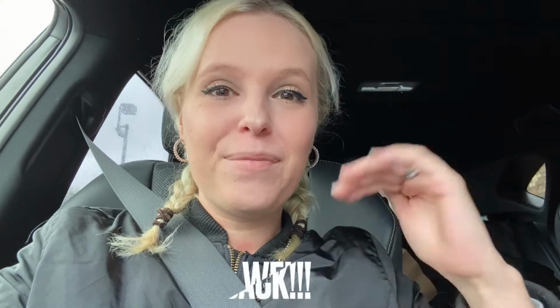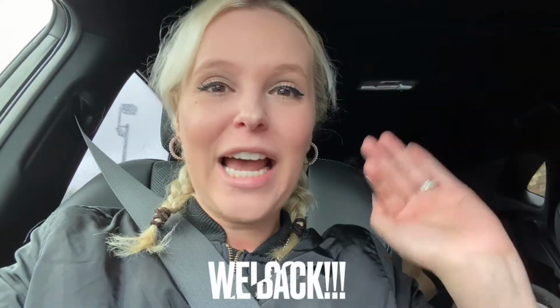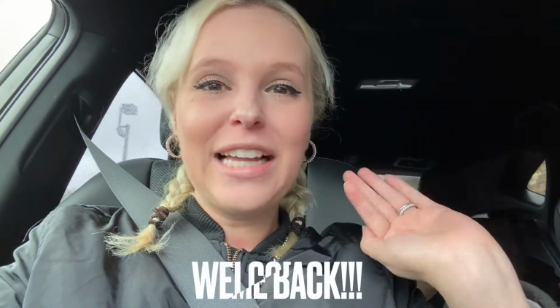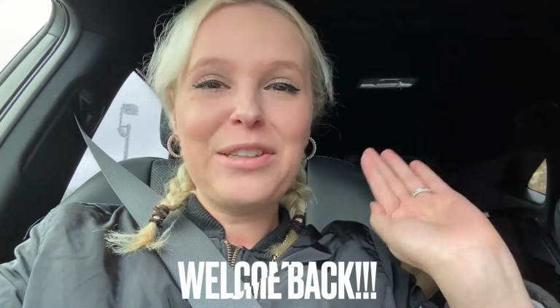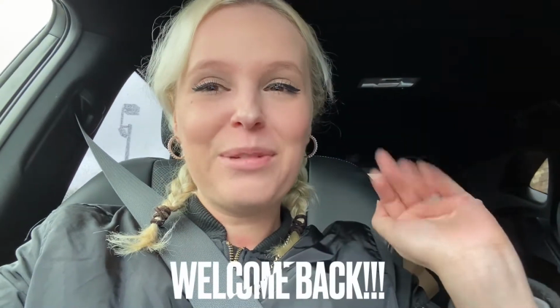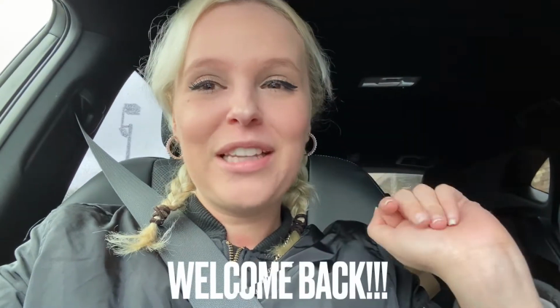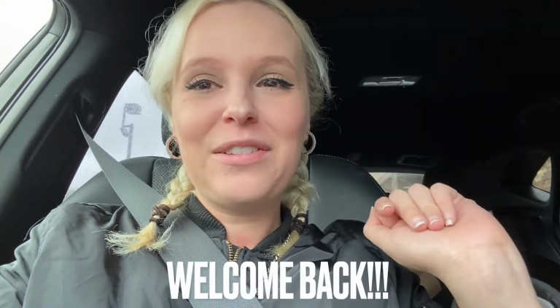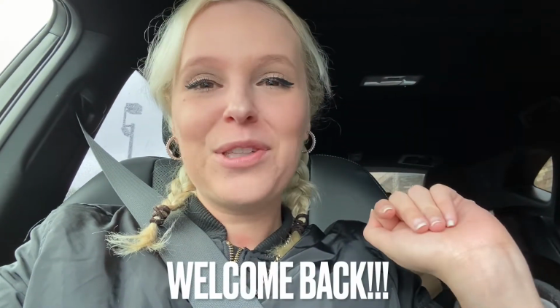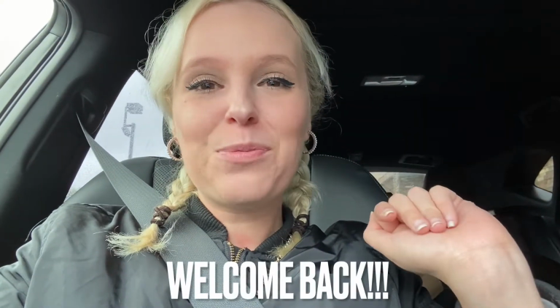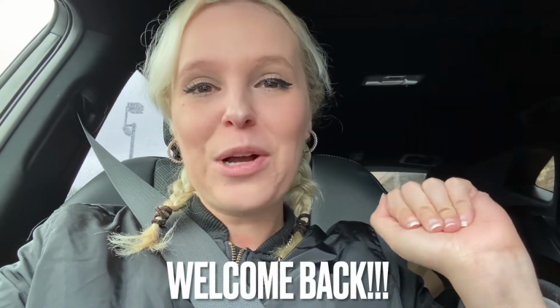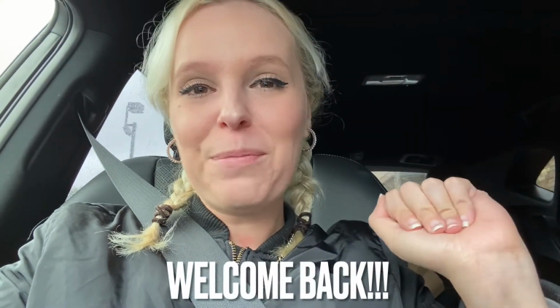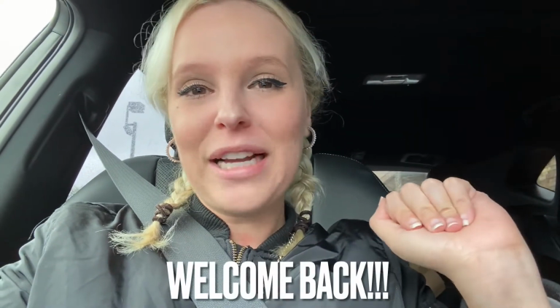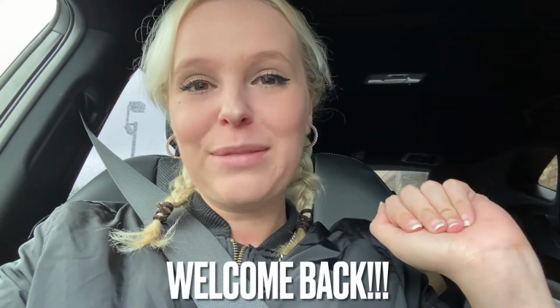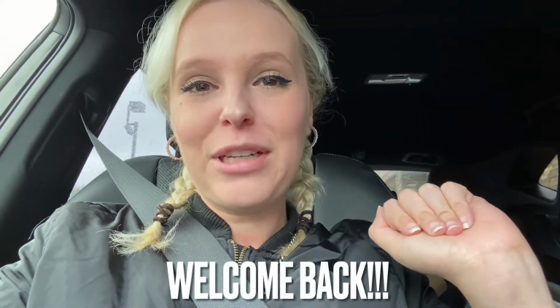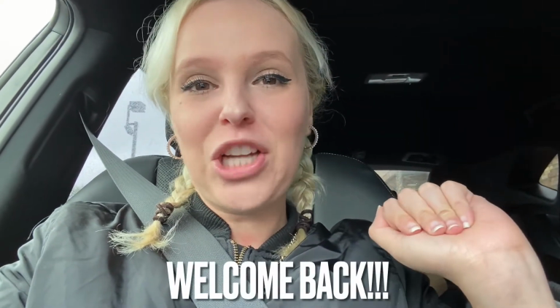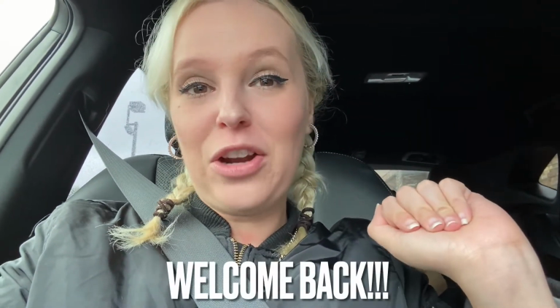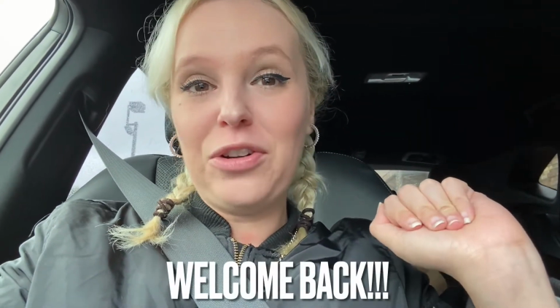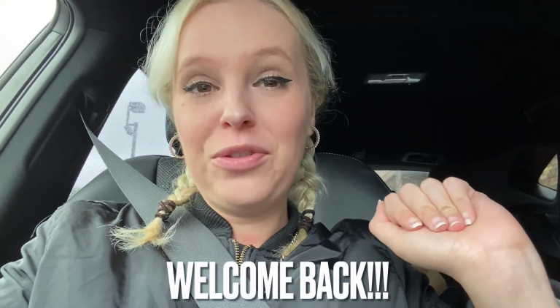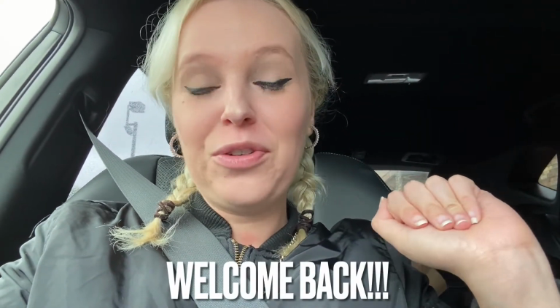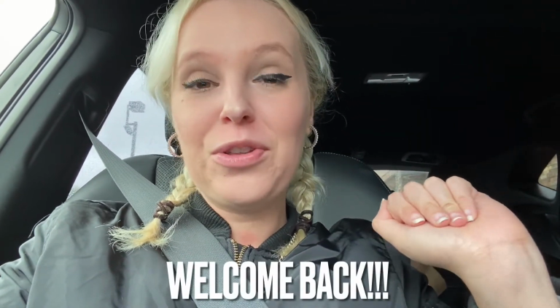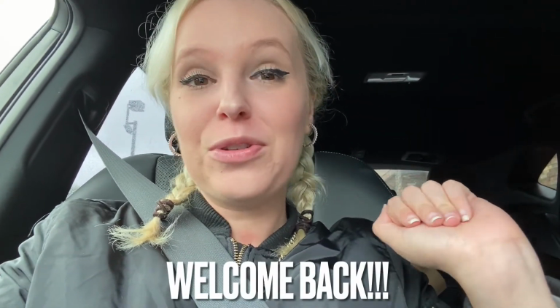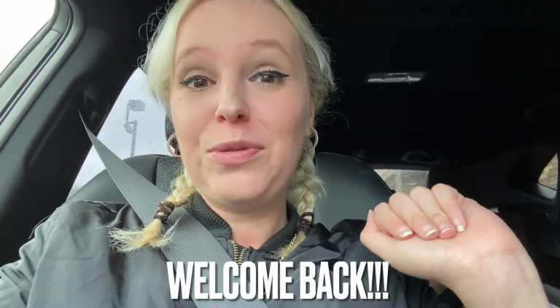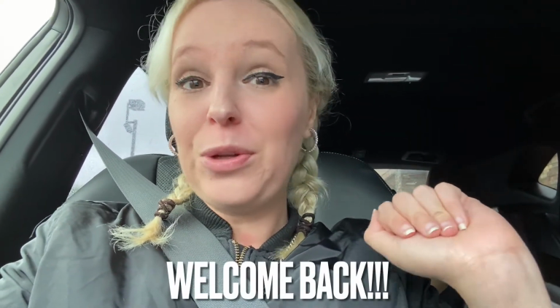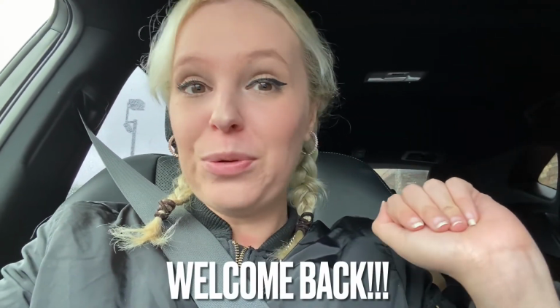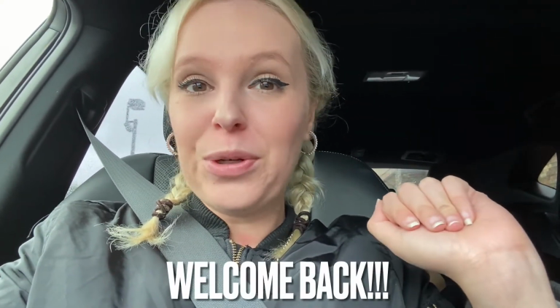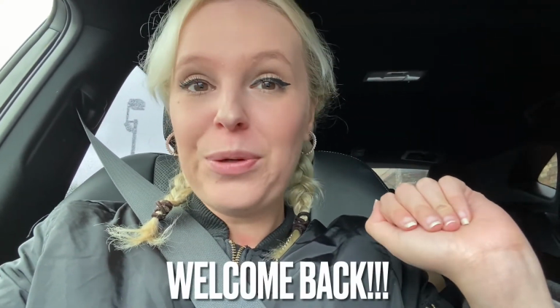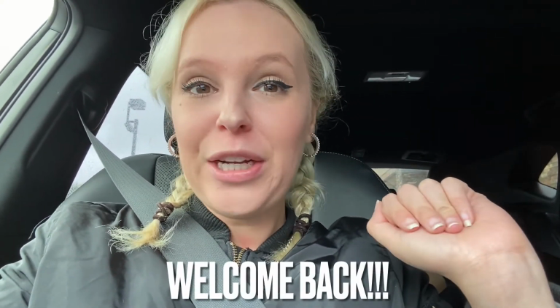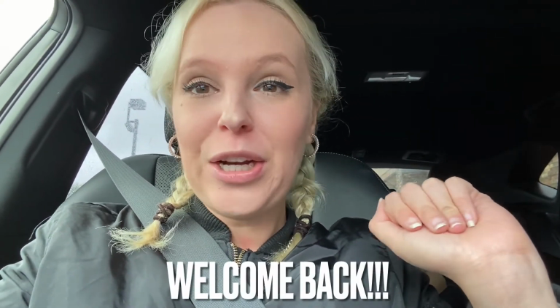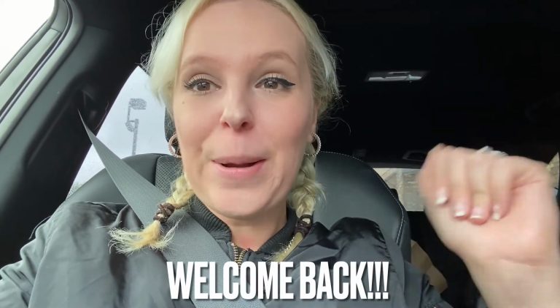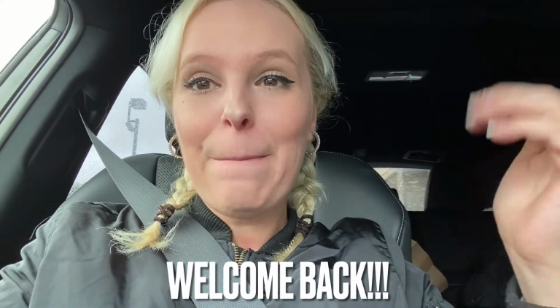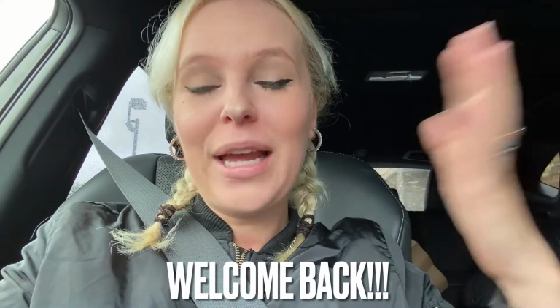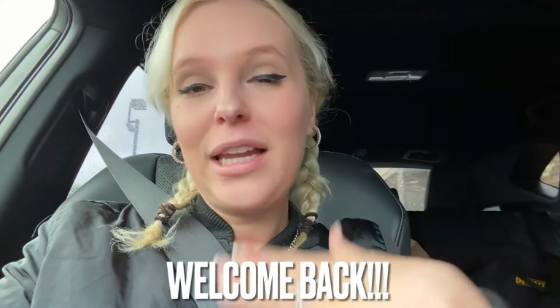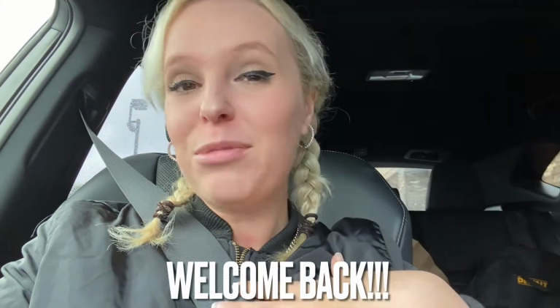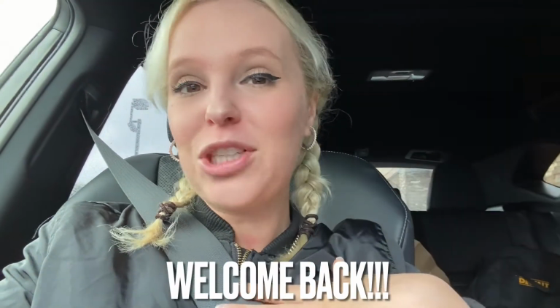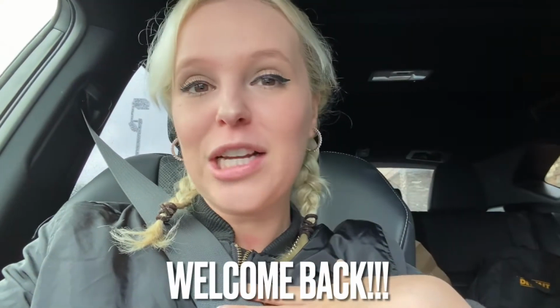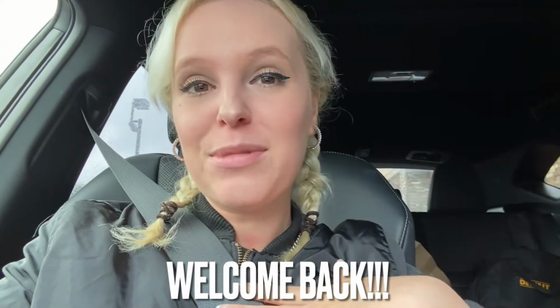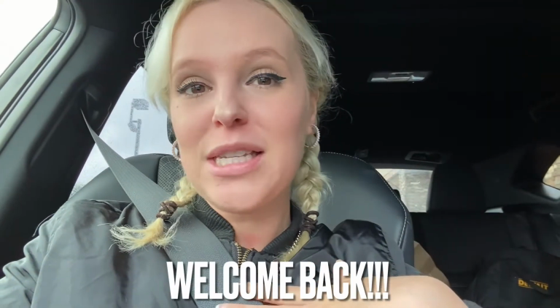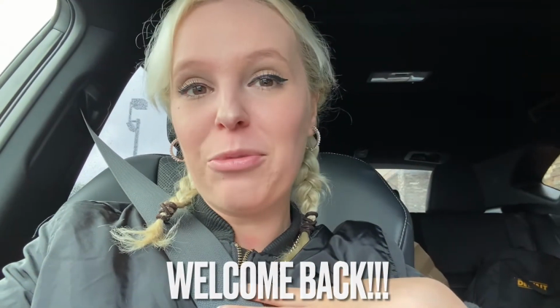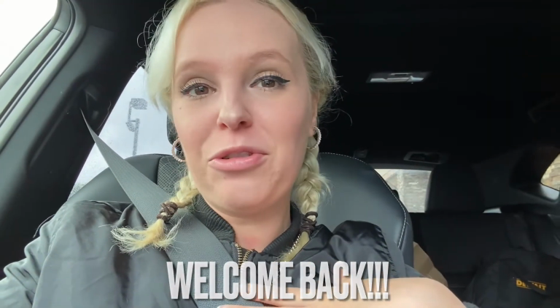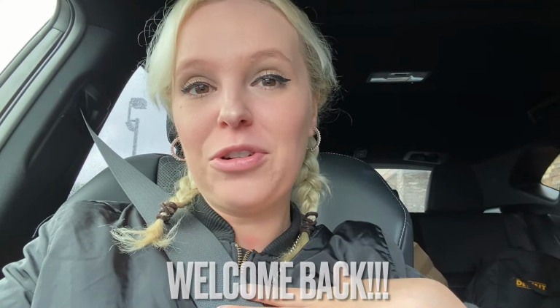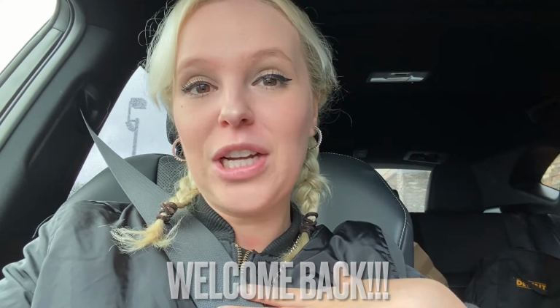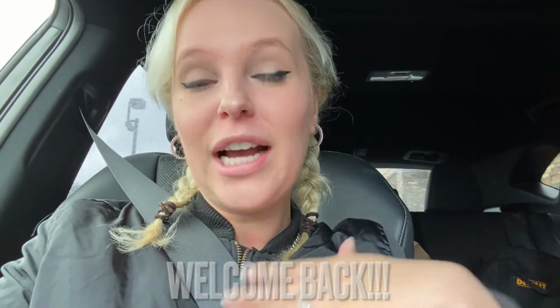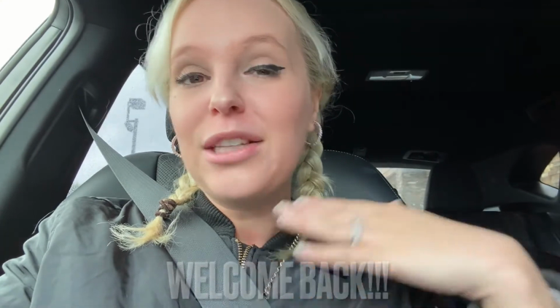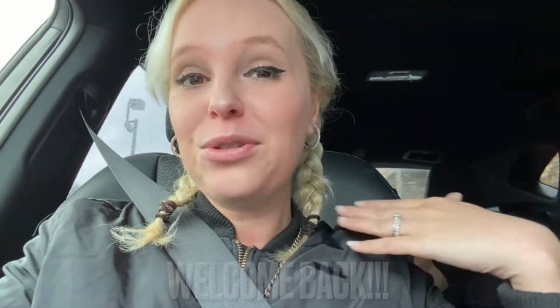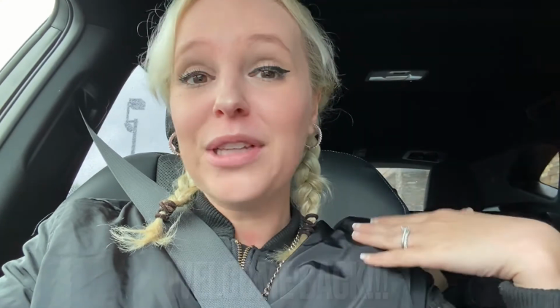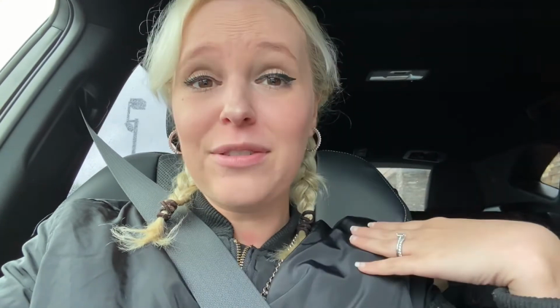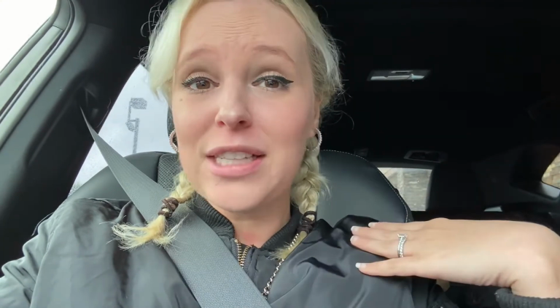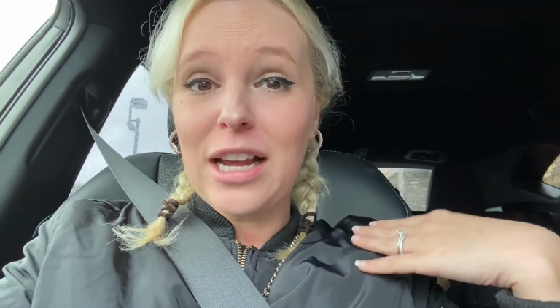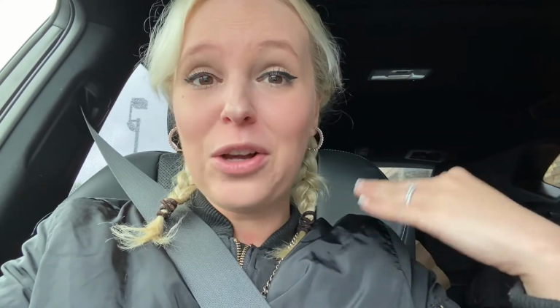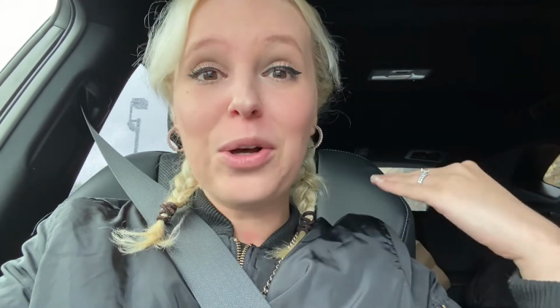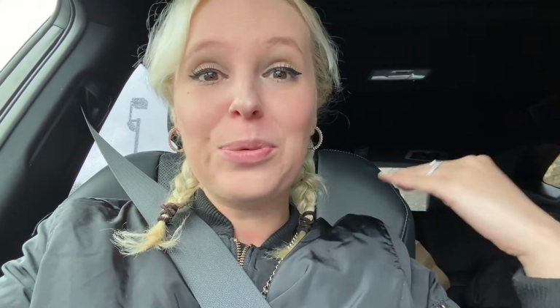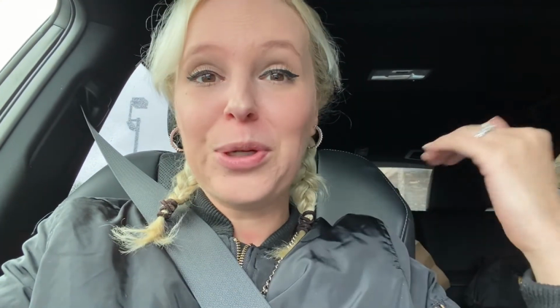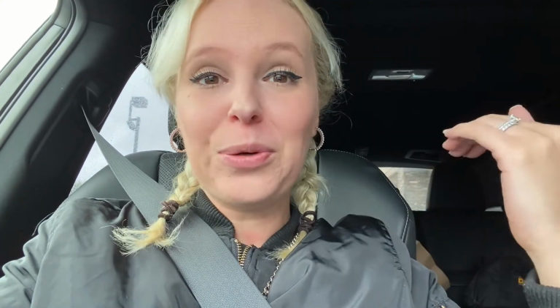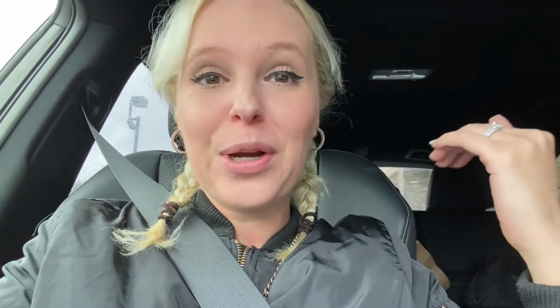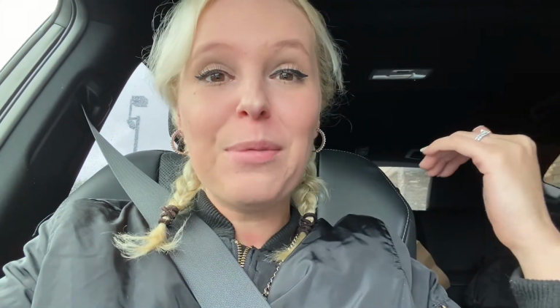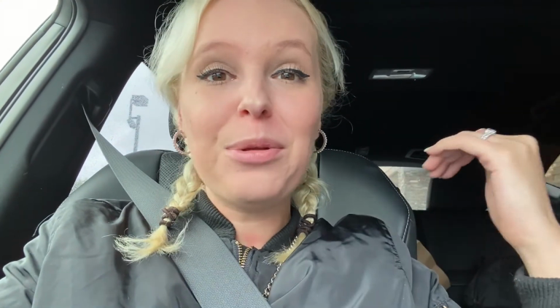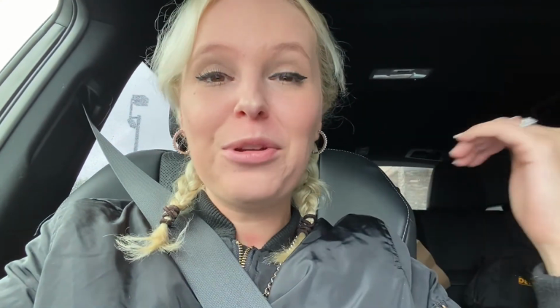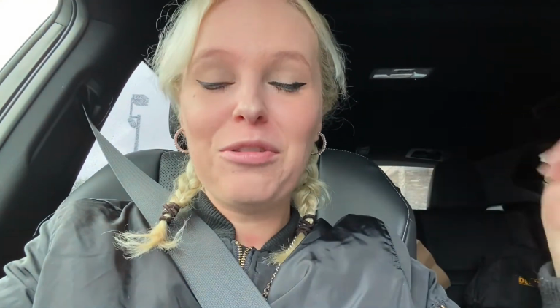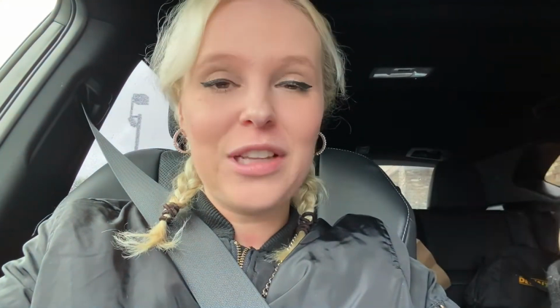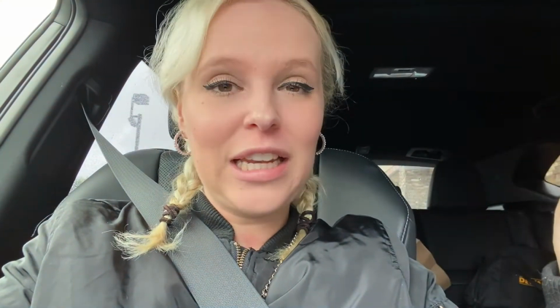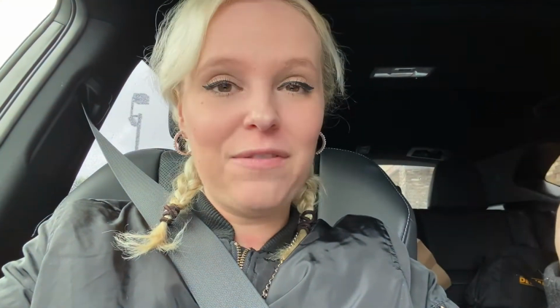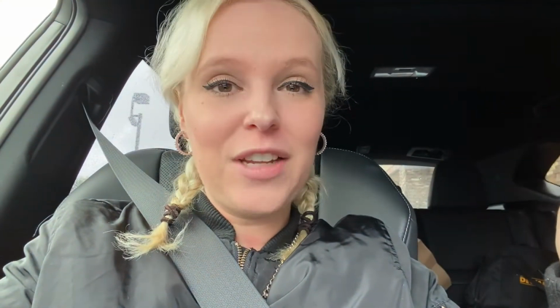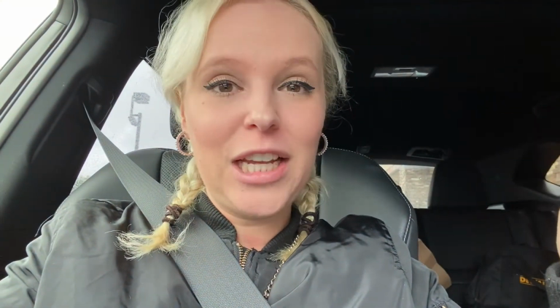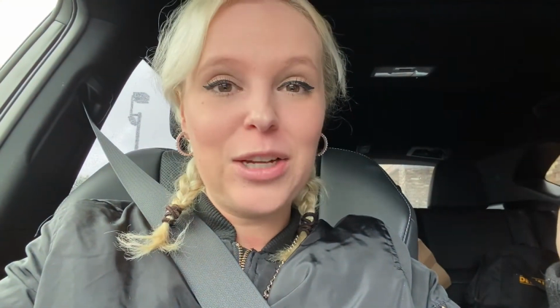Hello my loves! Welcome back to my channel. For those of you who are new here, my name is Jasmine Summerford. I do lifestyle, home decor, and beauty related videos.